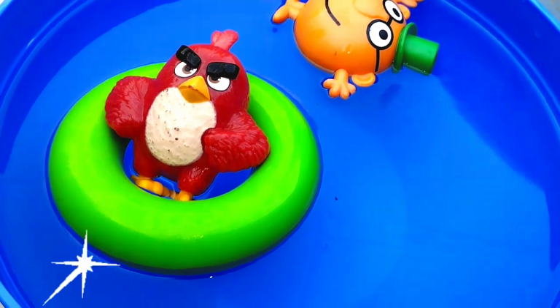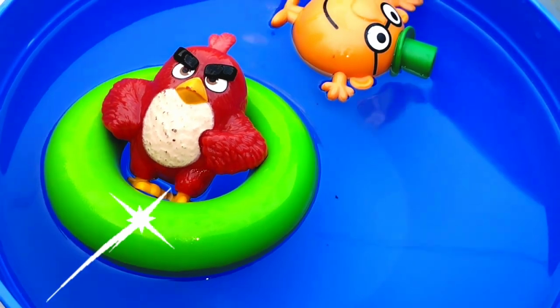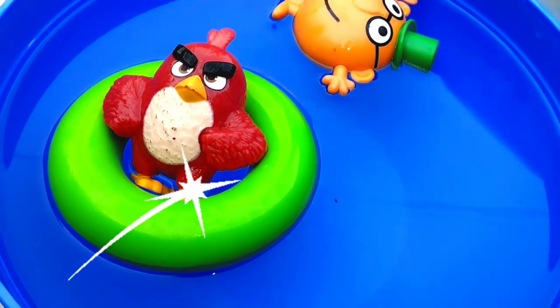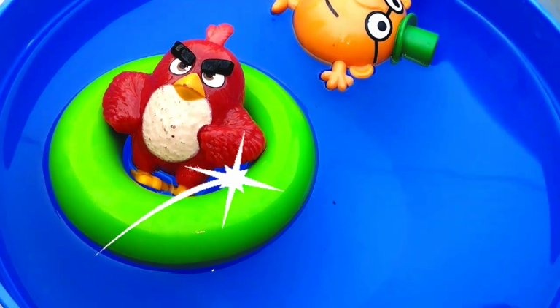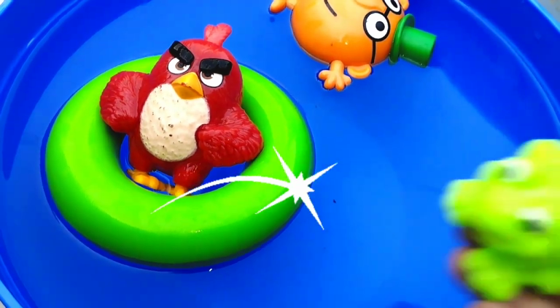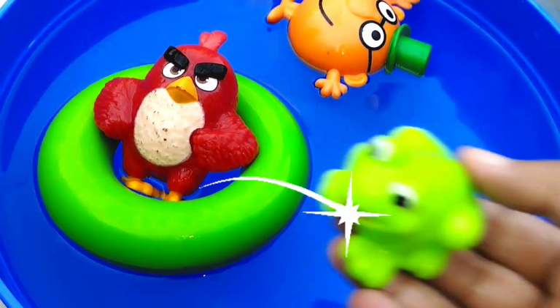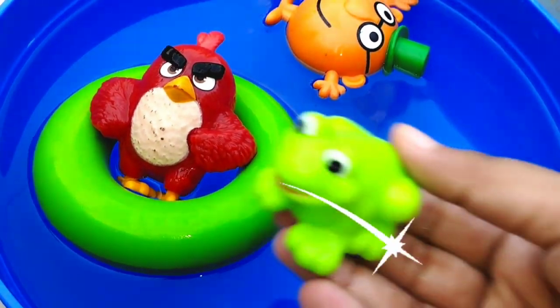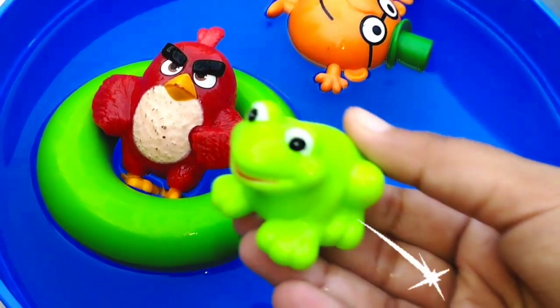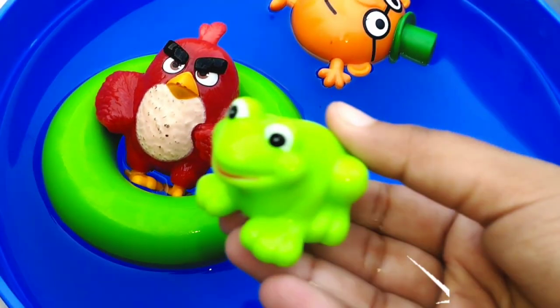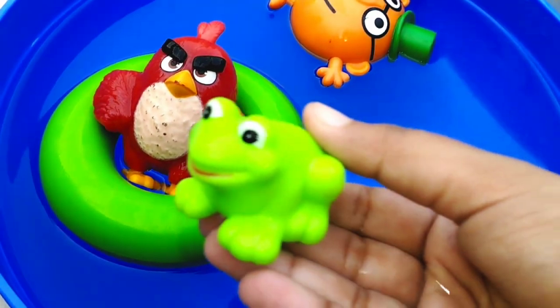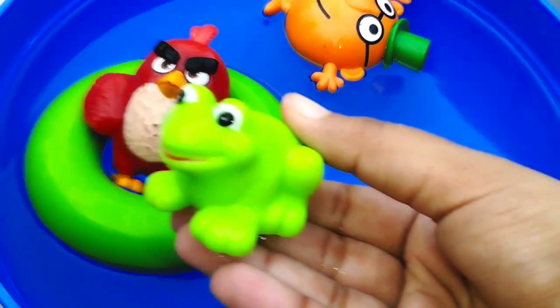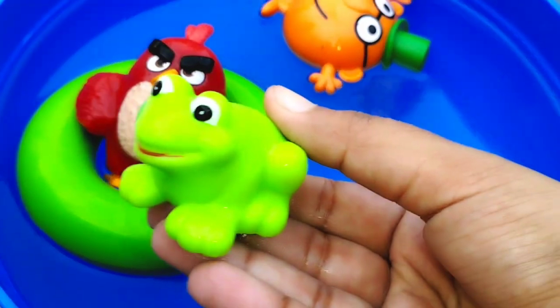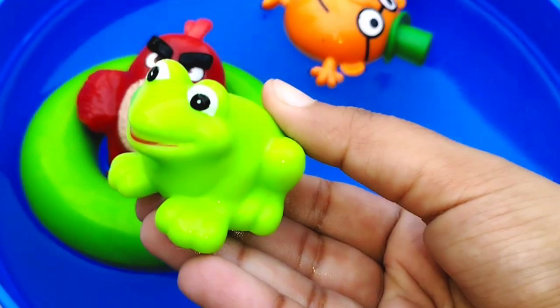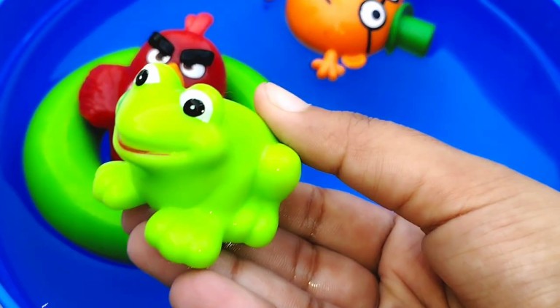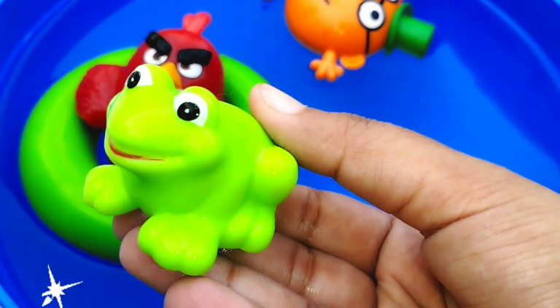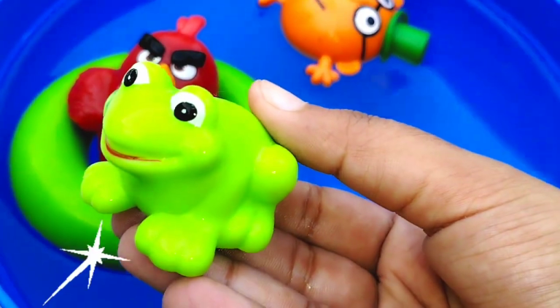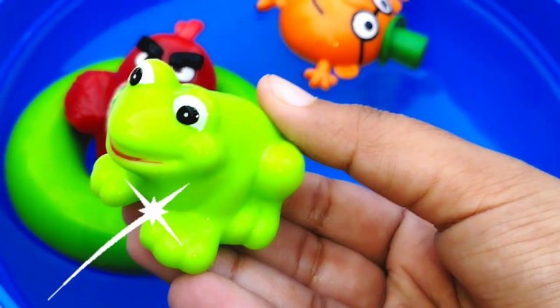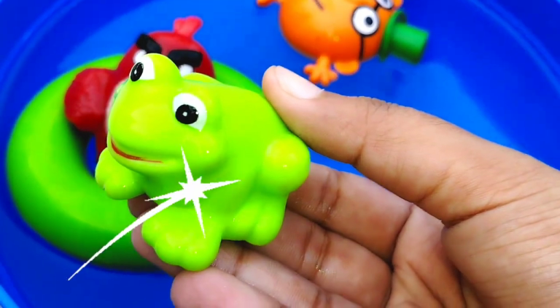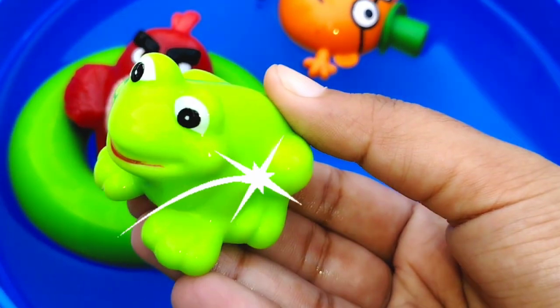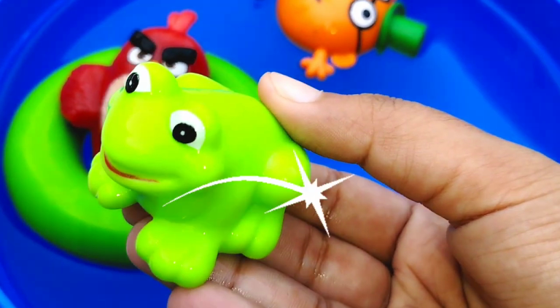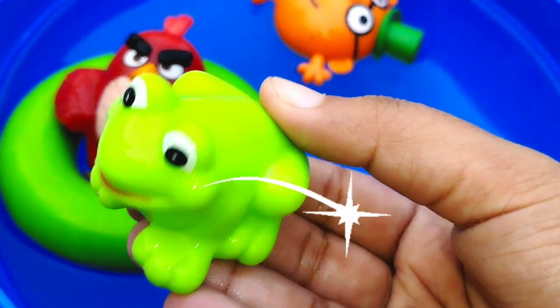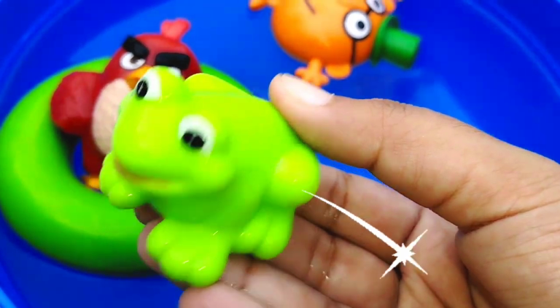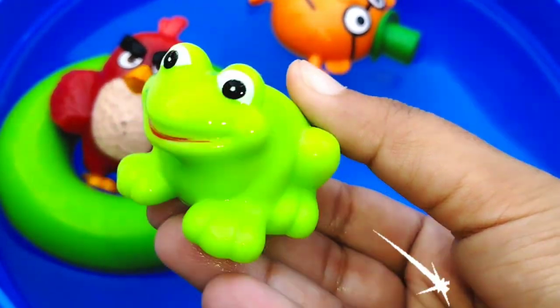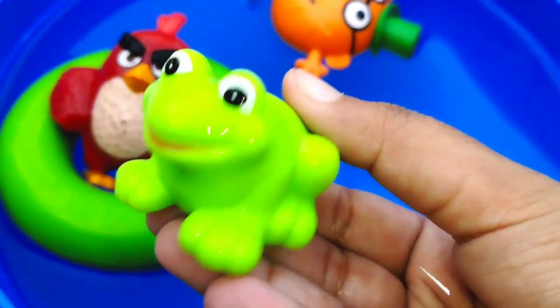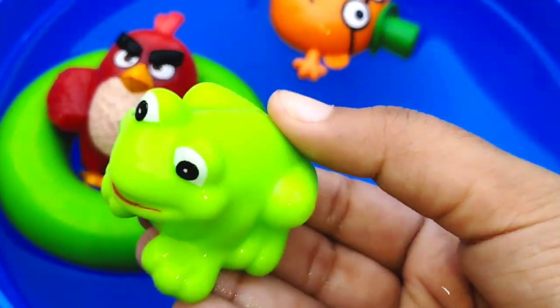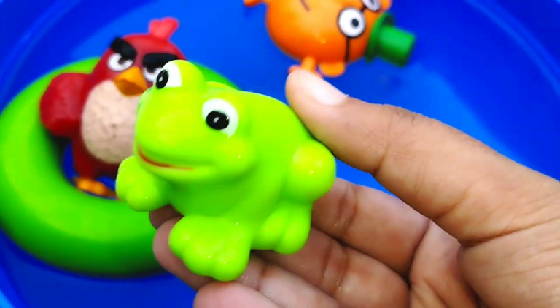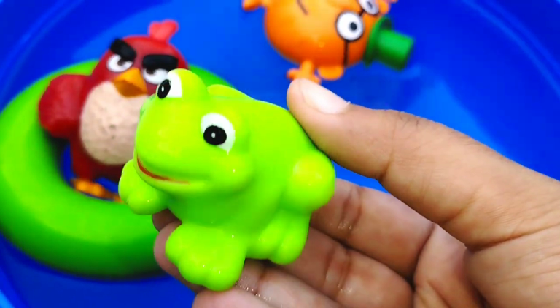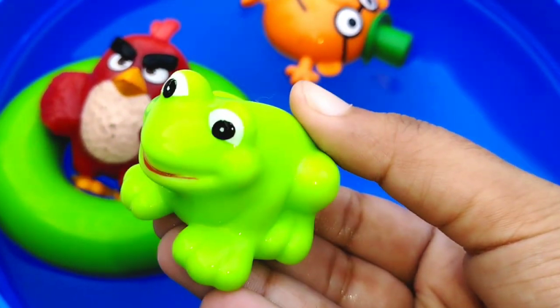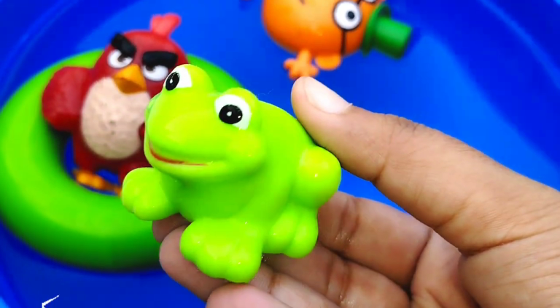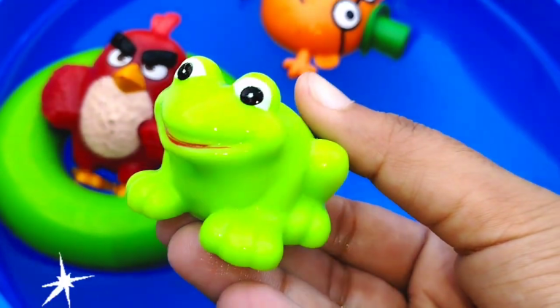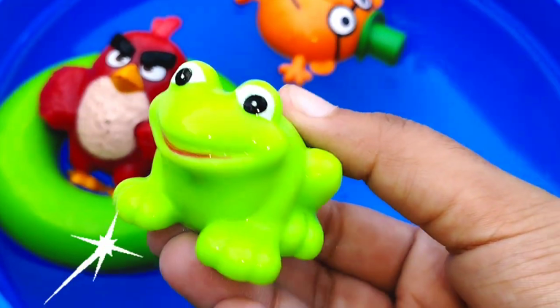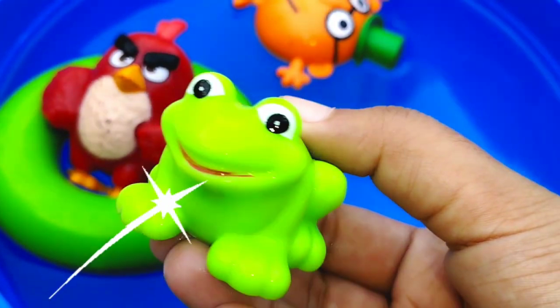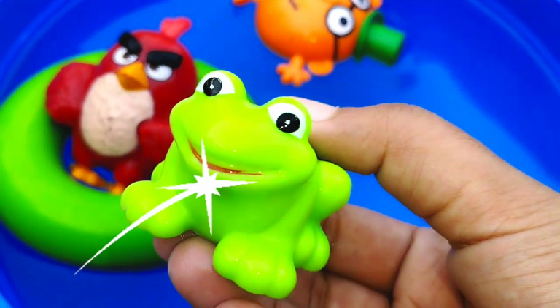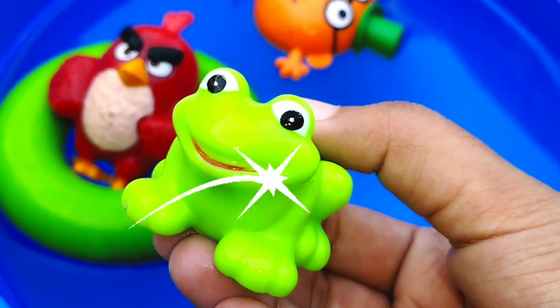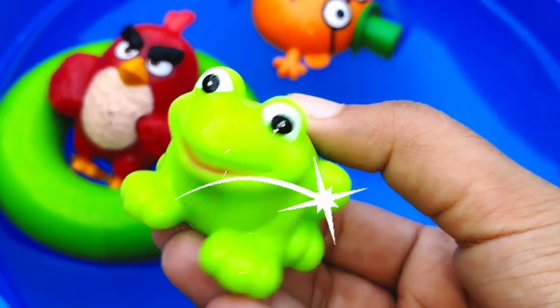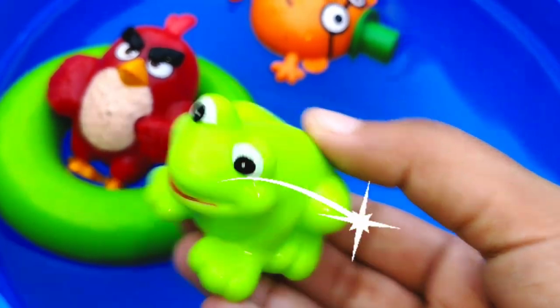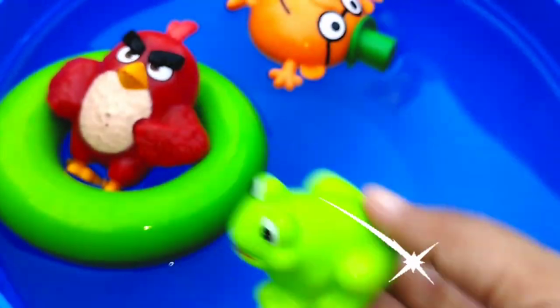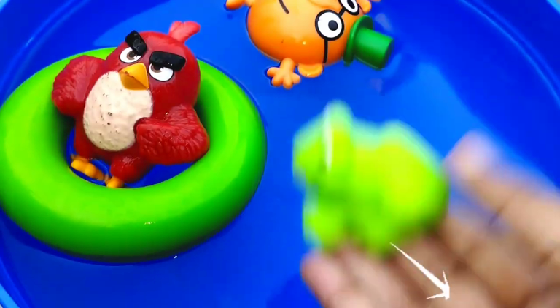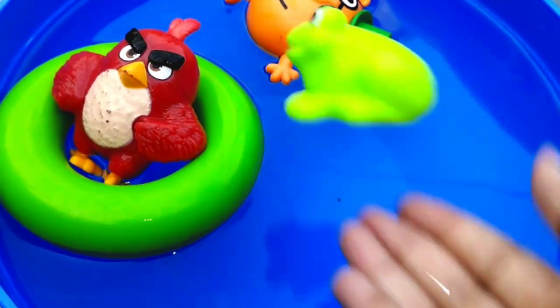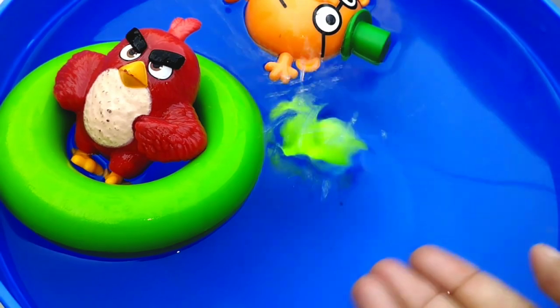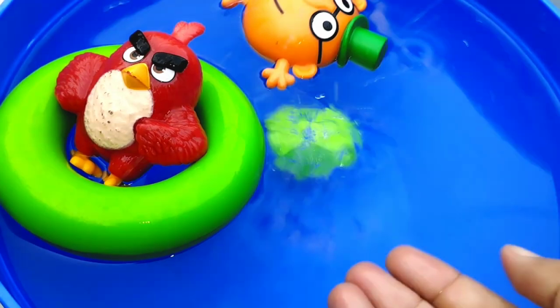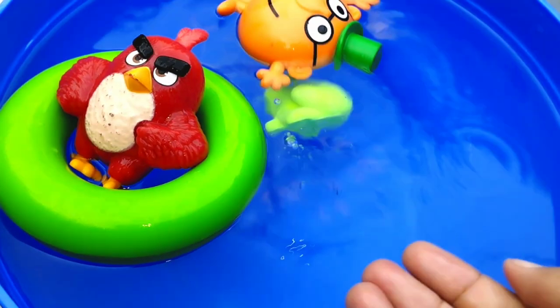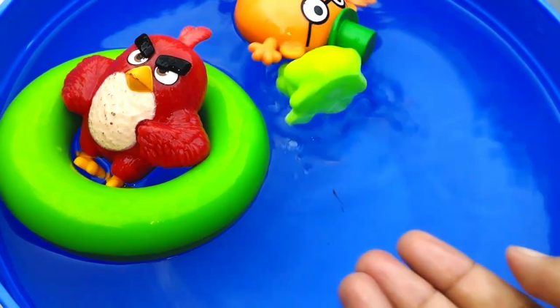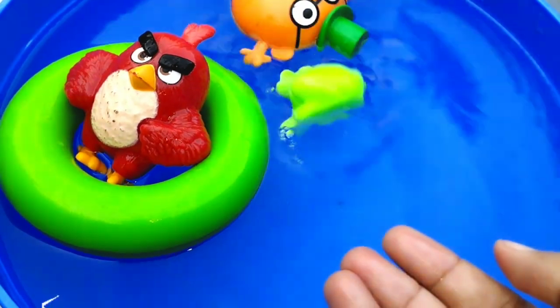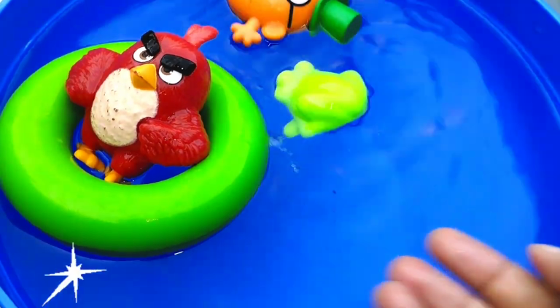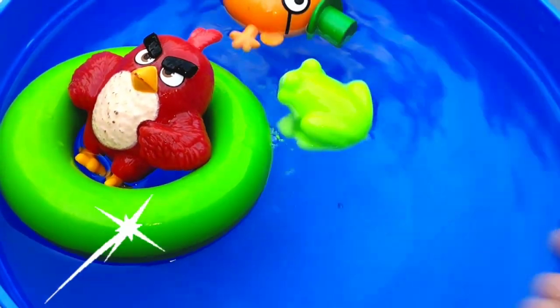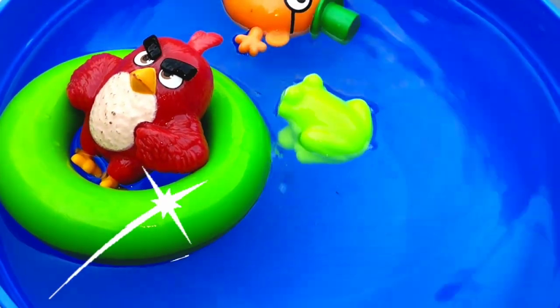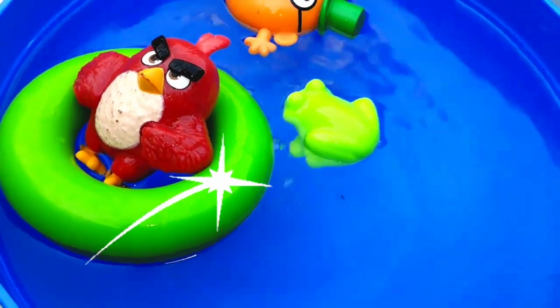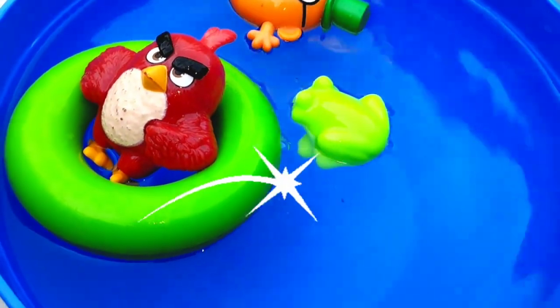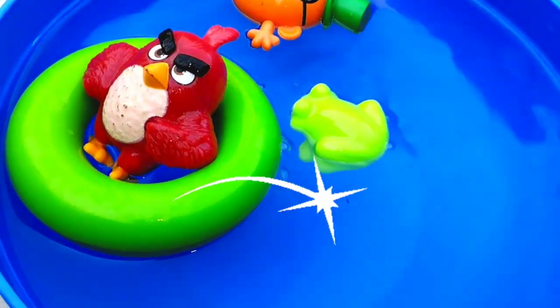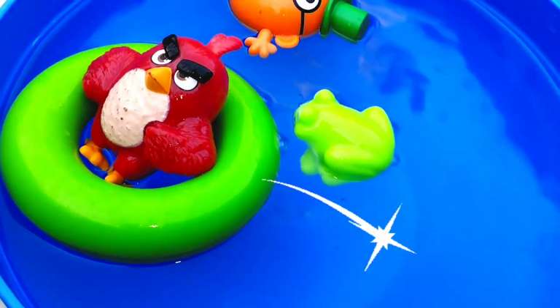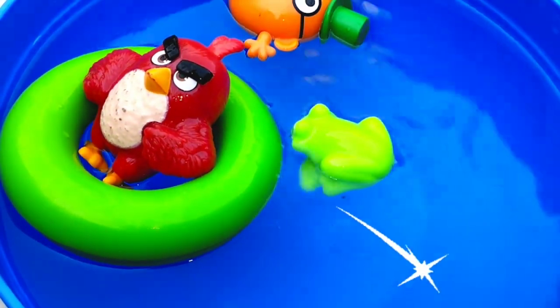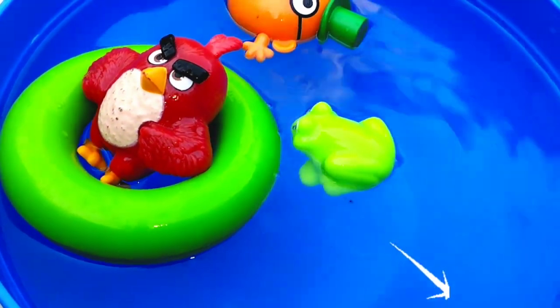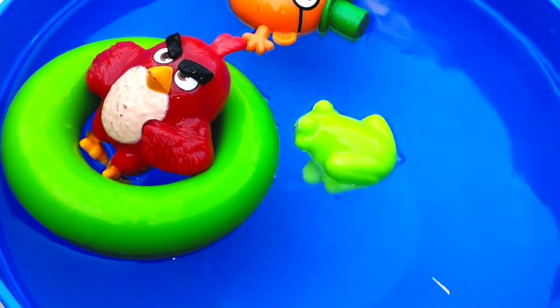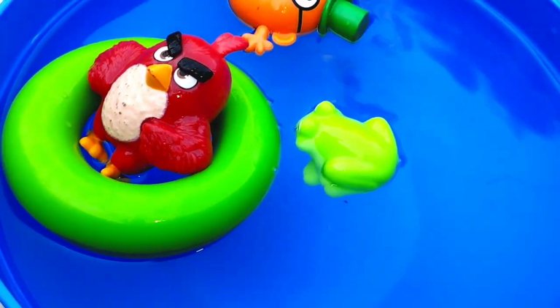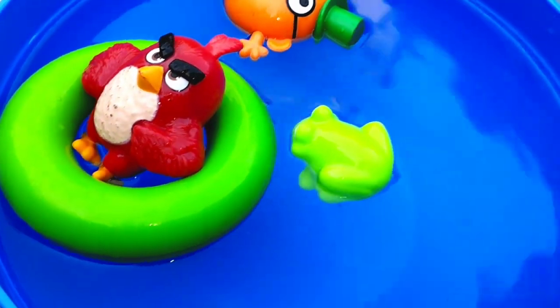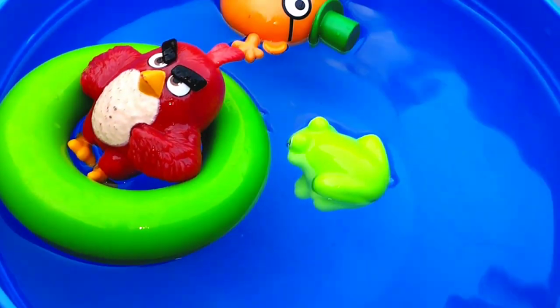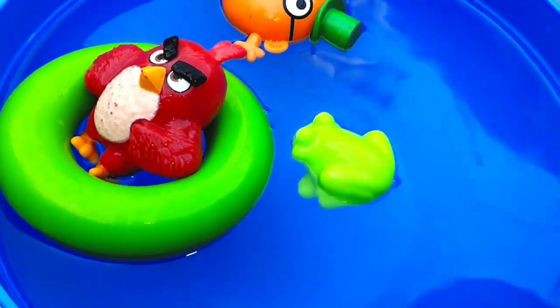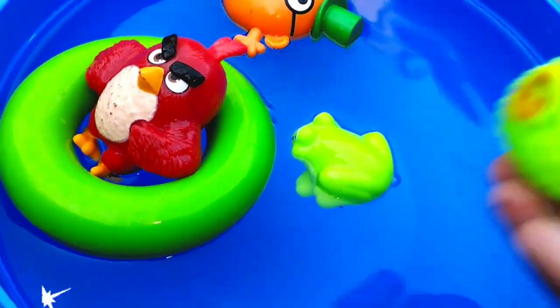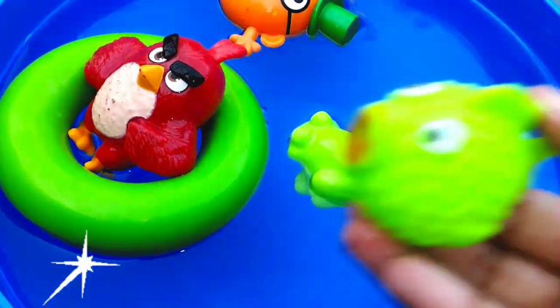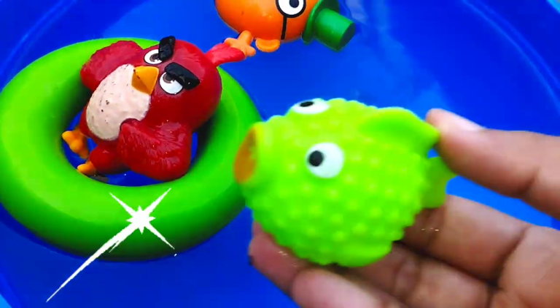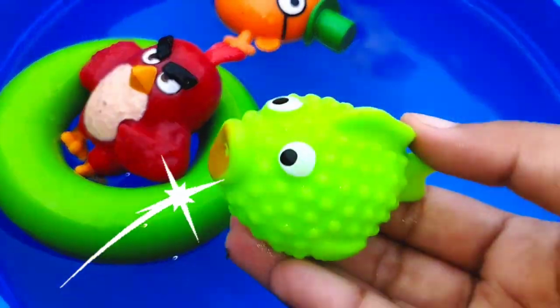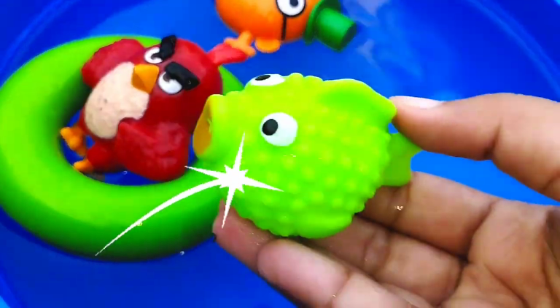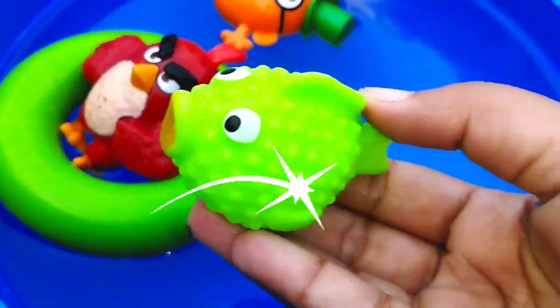The first one is a frog. This is a frog. A frog.